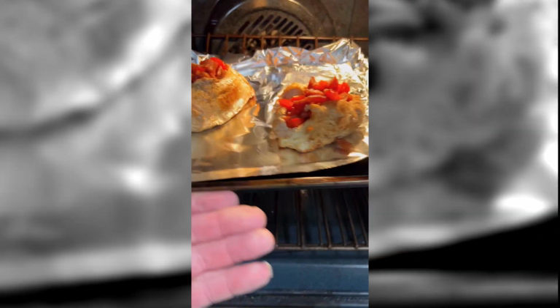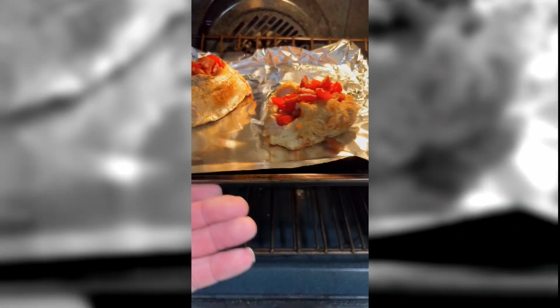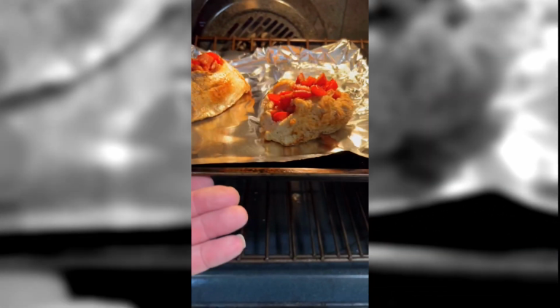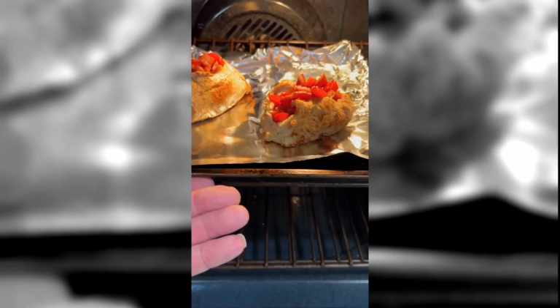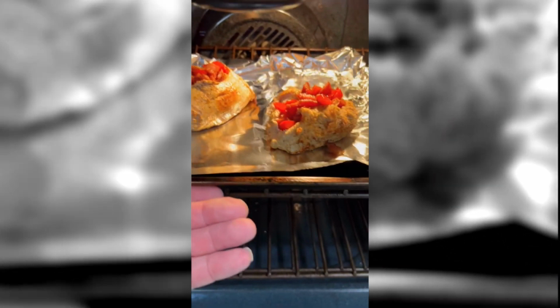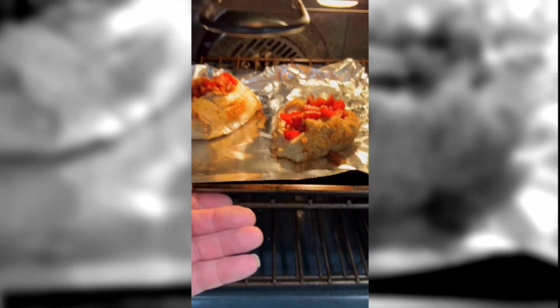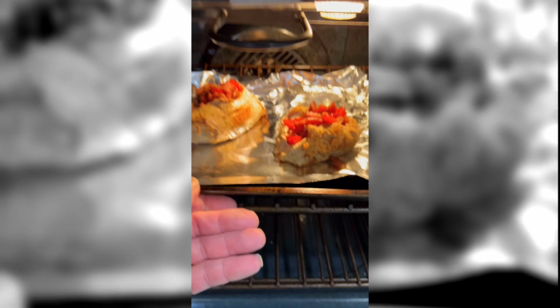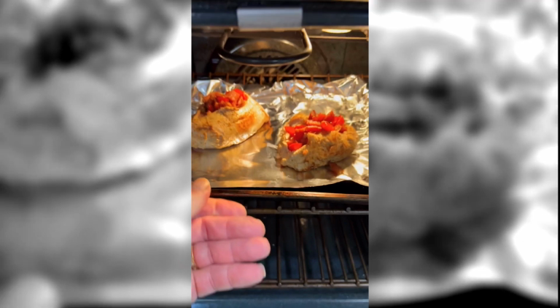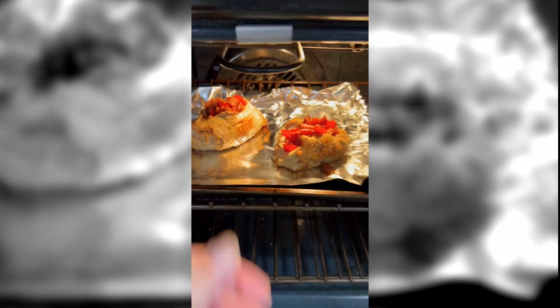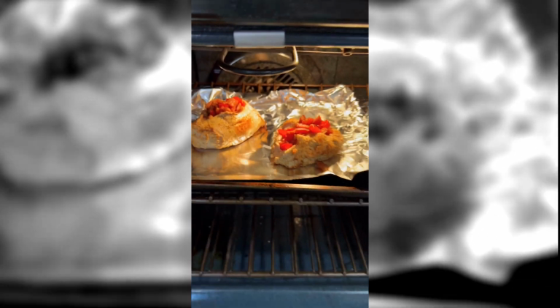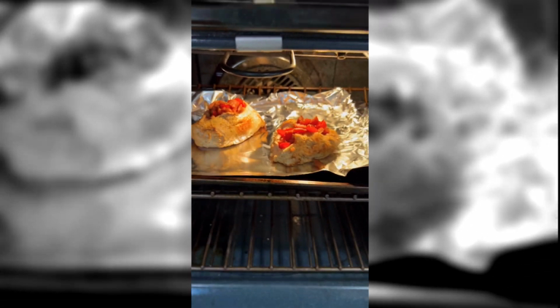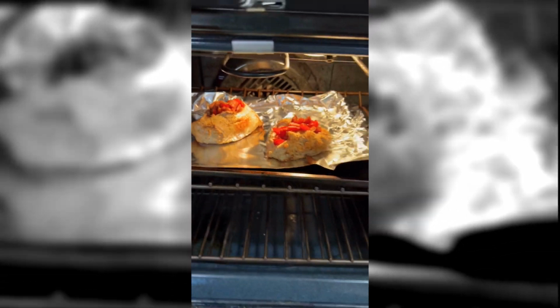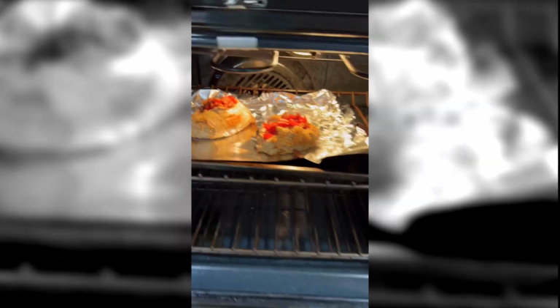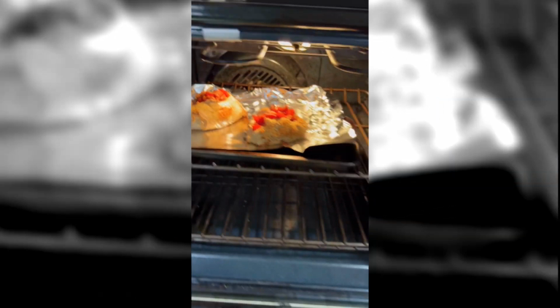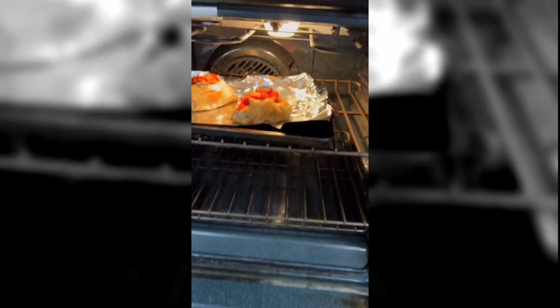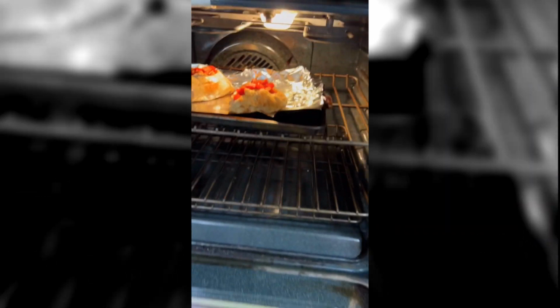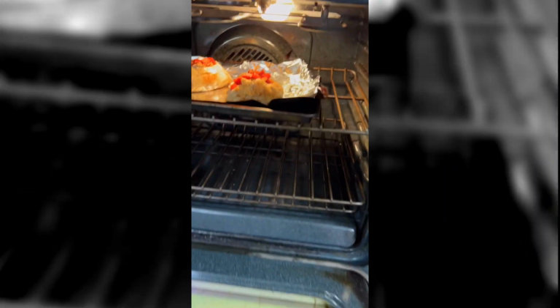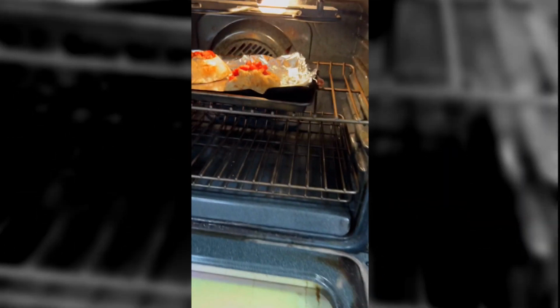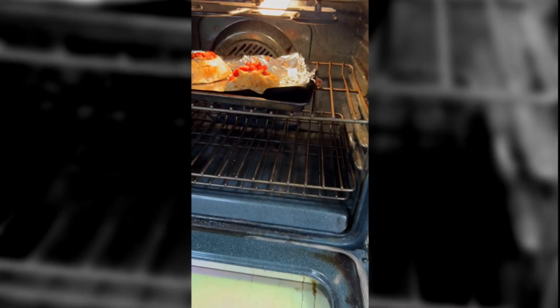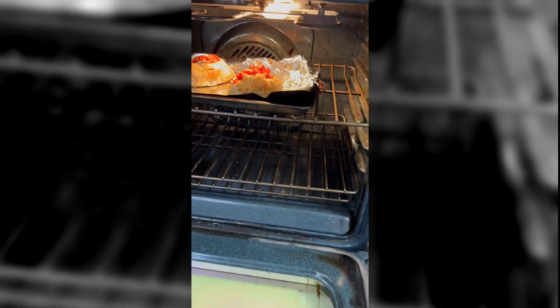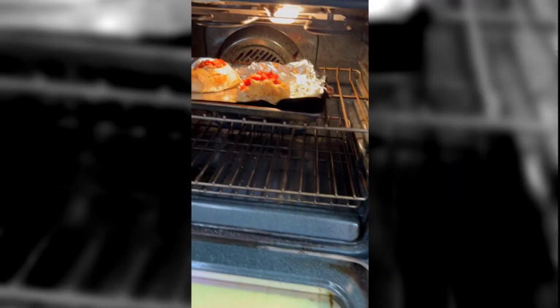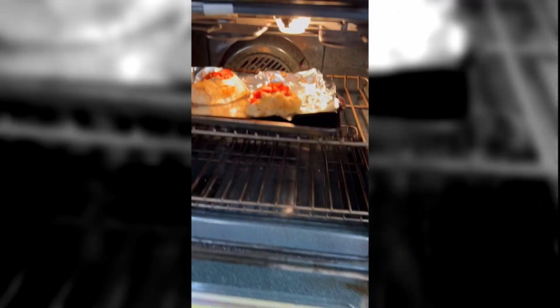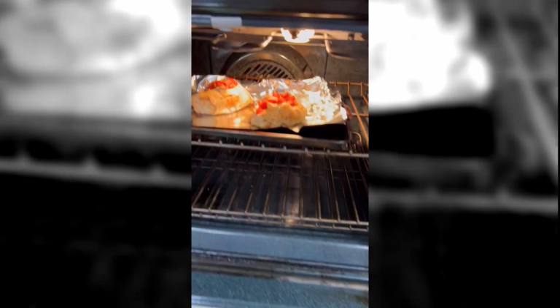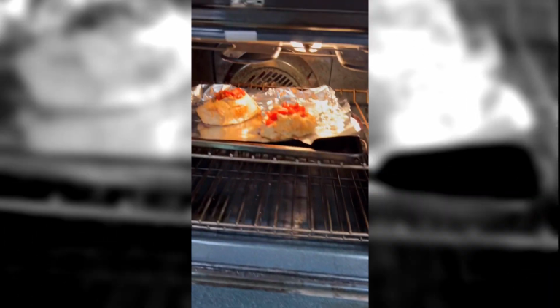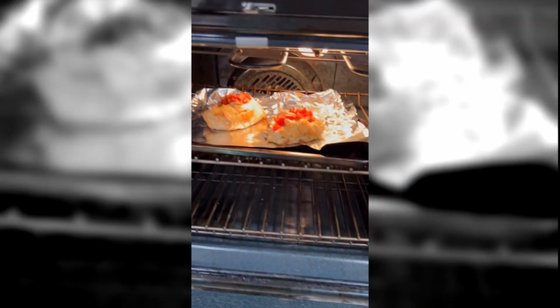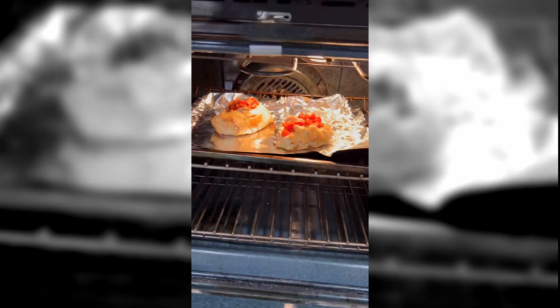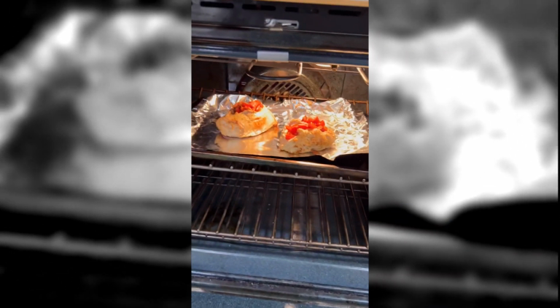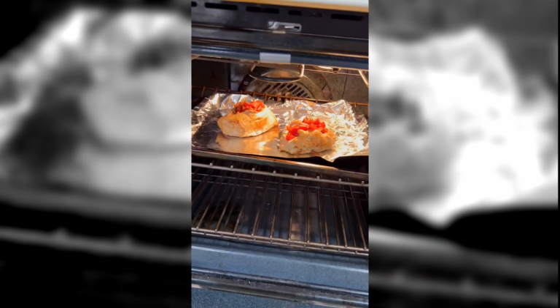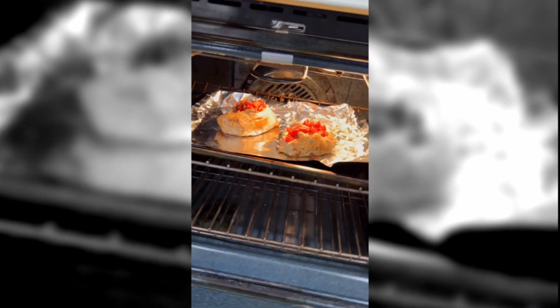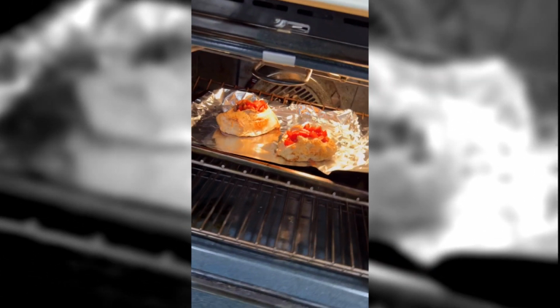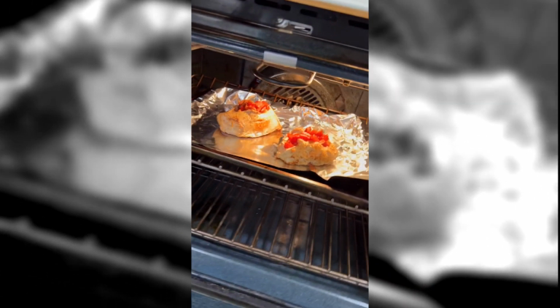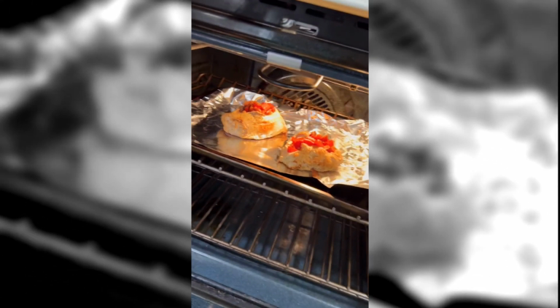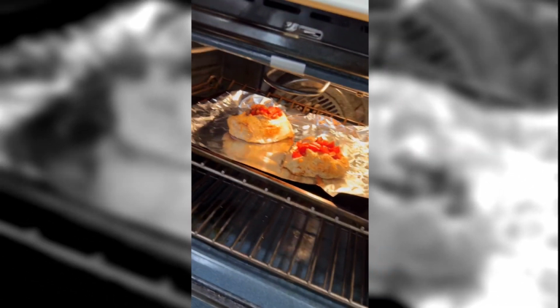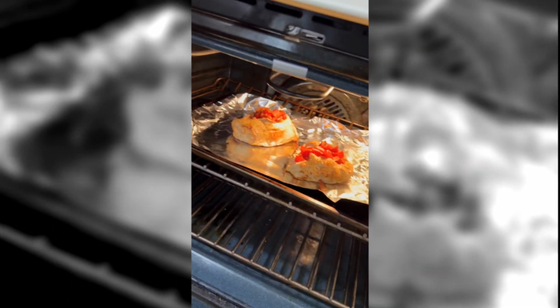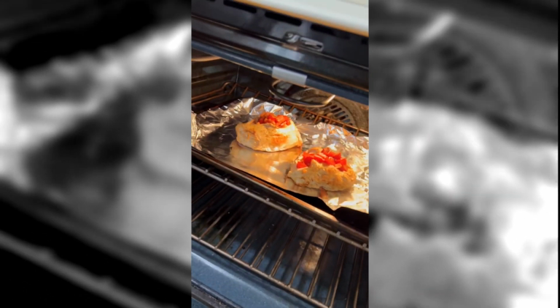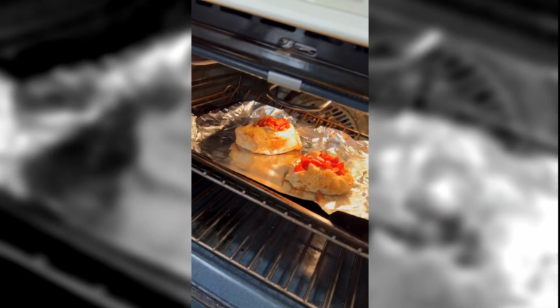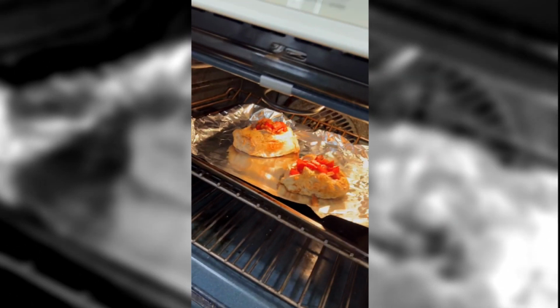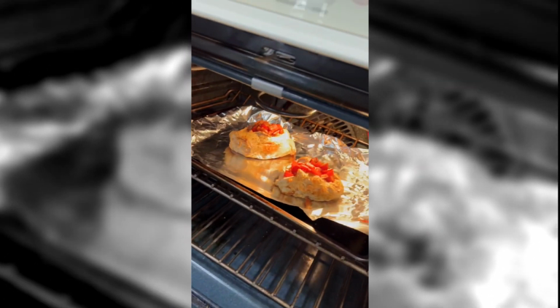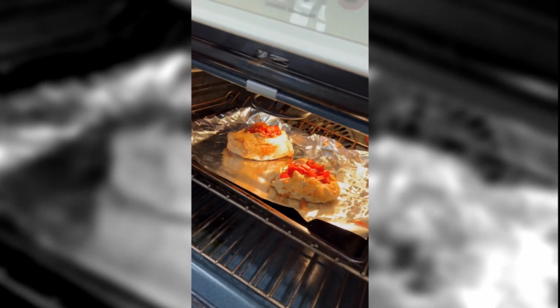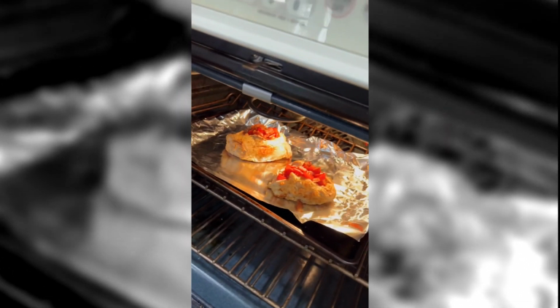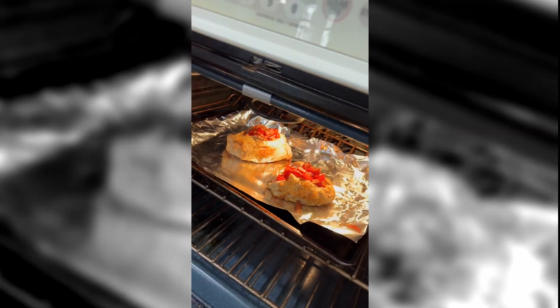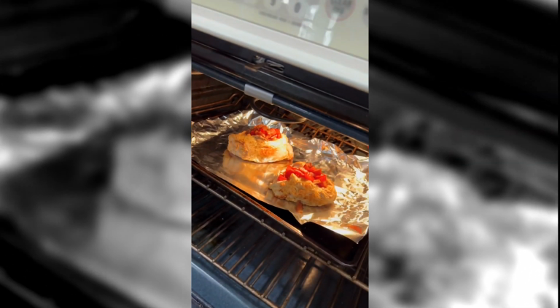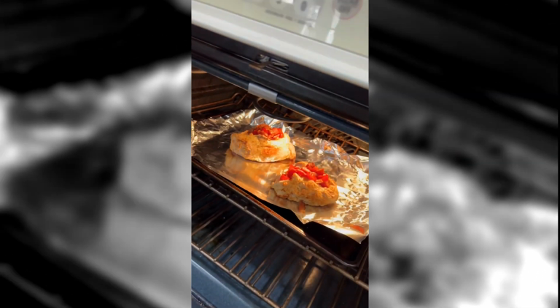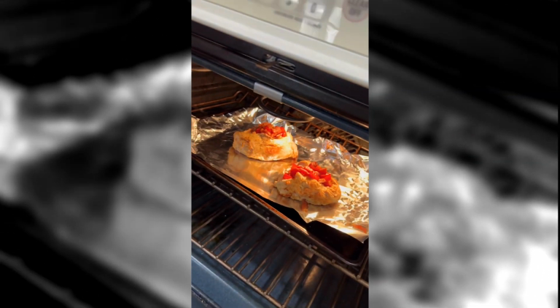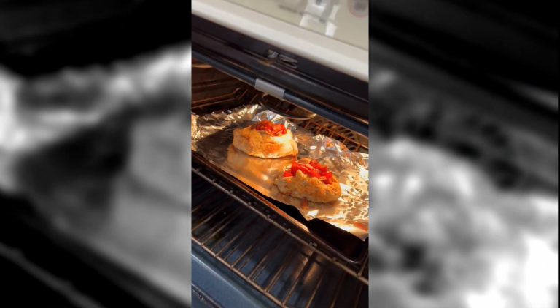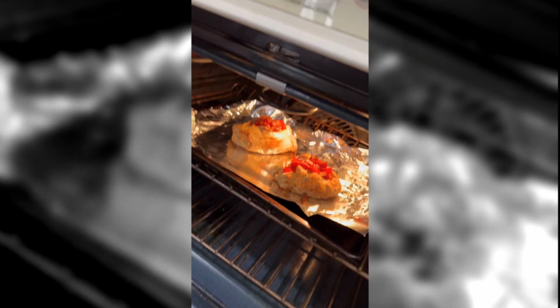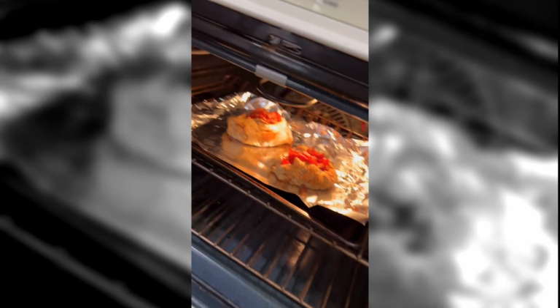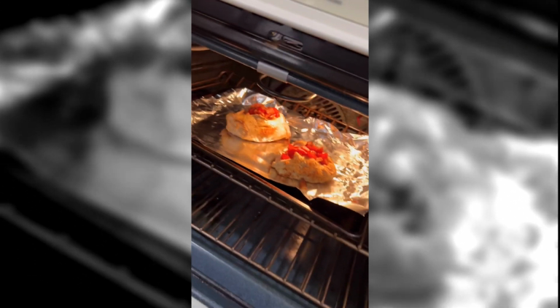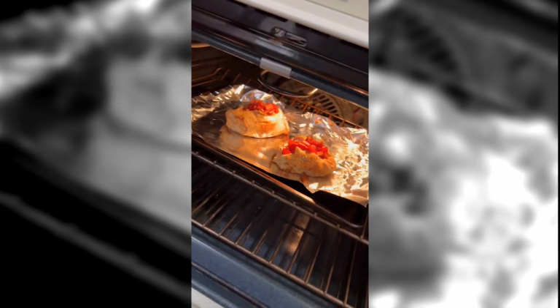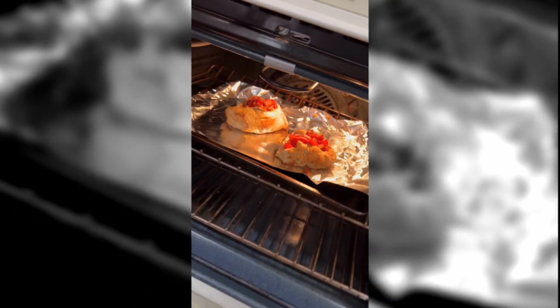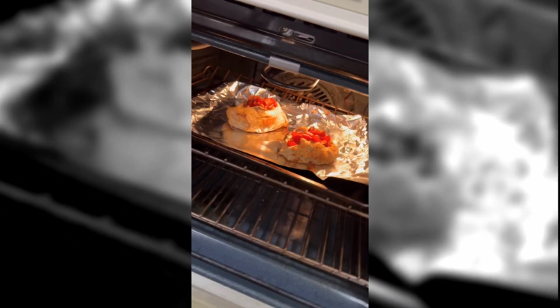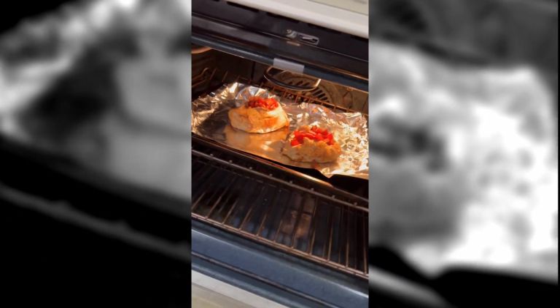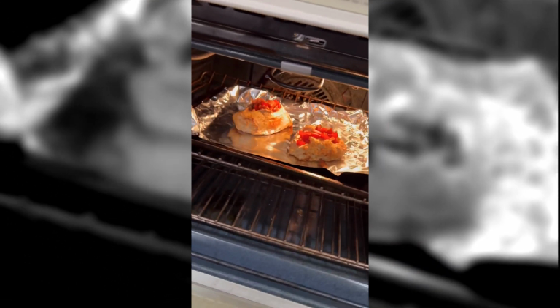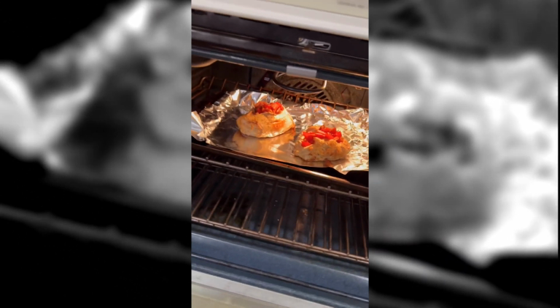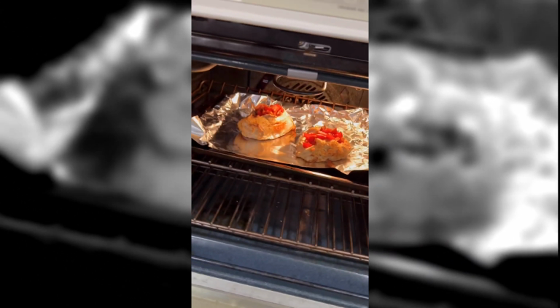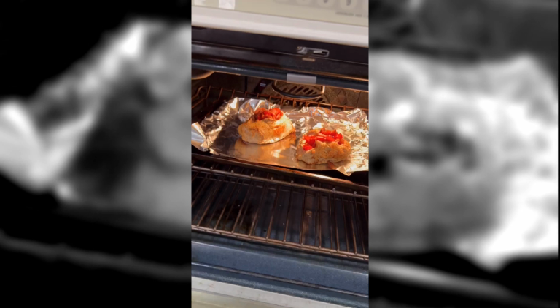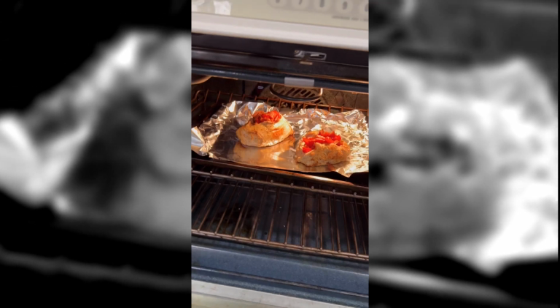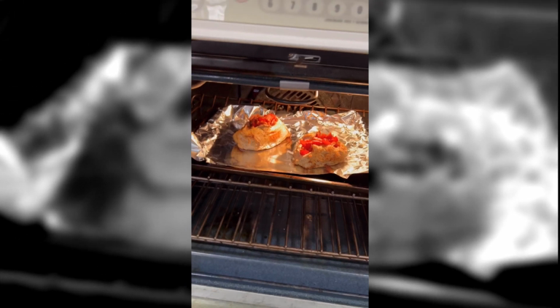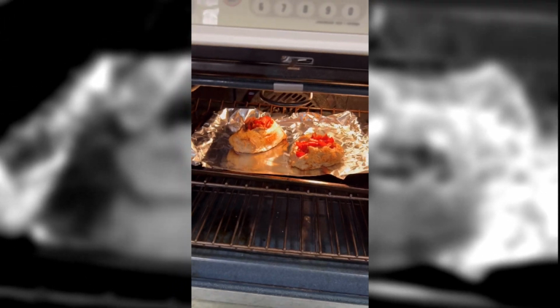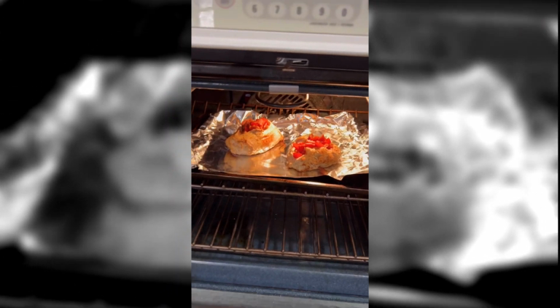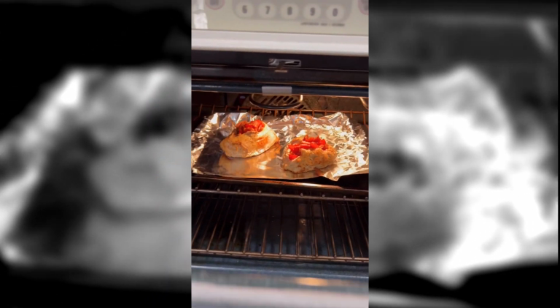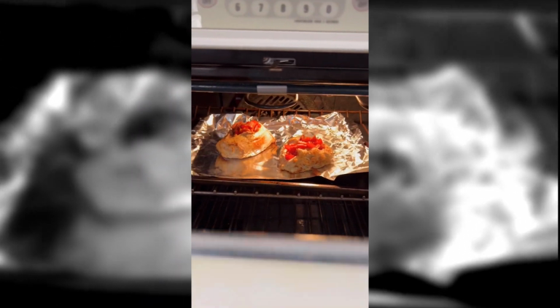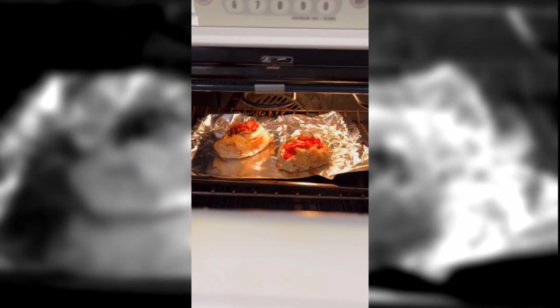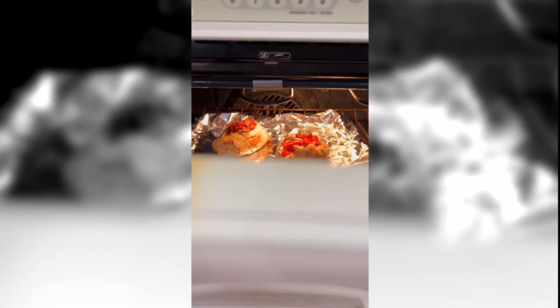We're going to bake these for about ten minutes, and then we're going to bring them out, put the cheese on them, and put them in for another three minutes or so, and they will be ready.